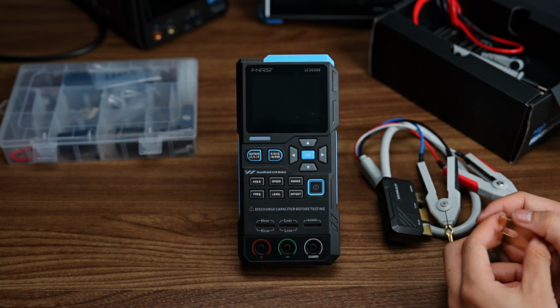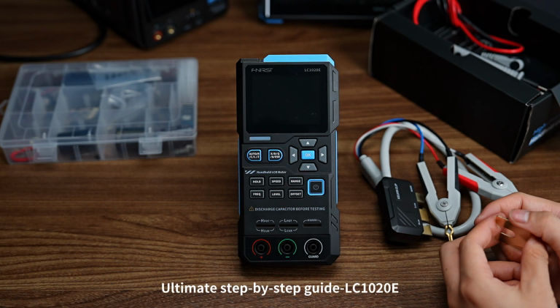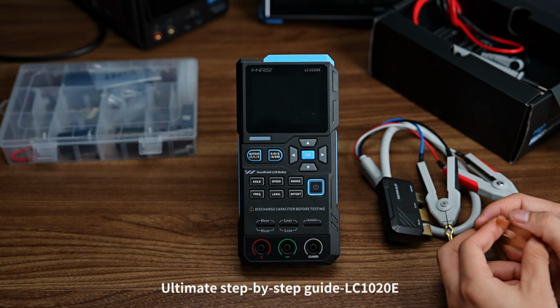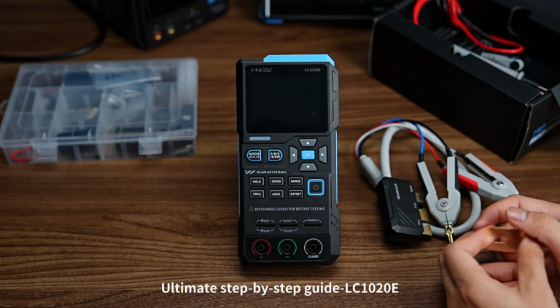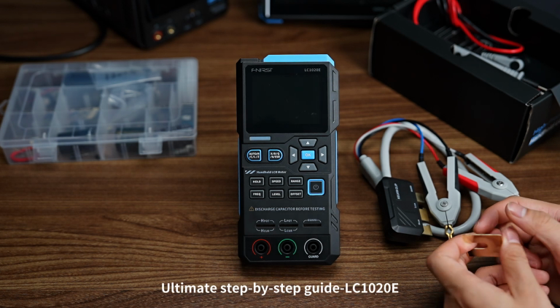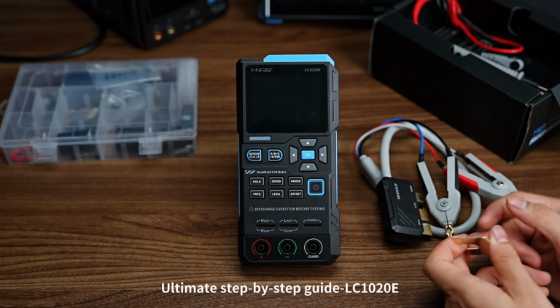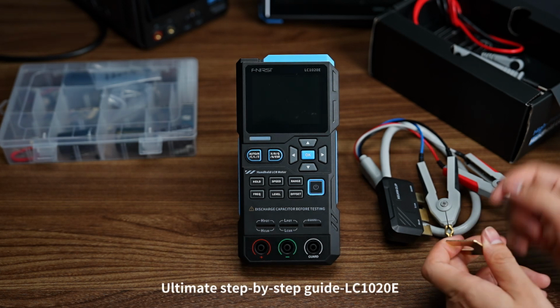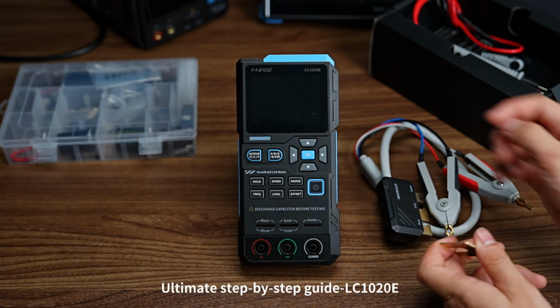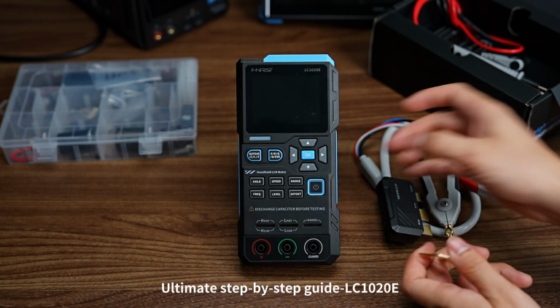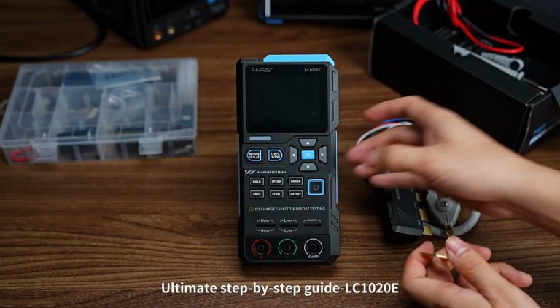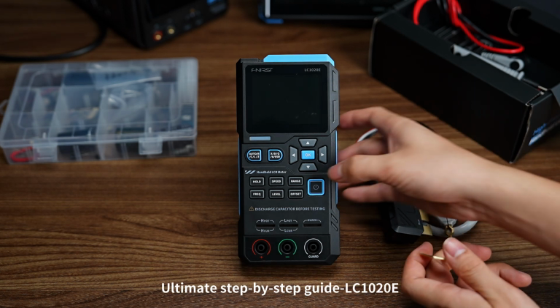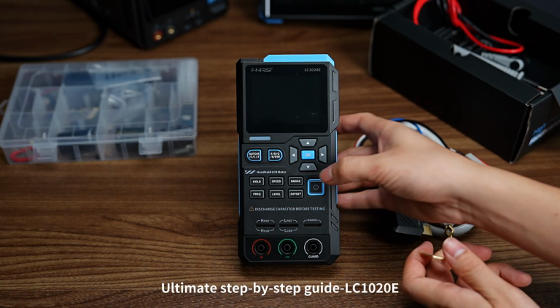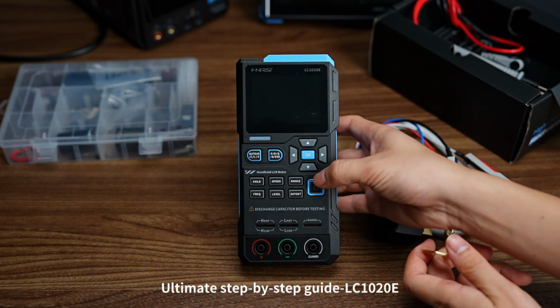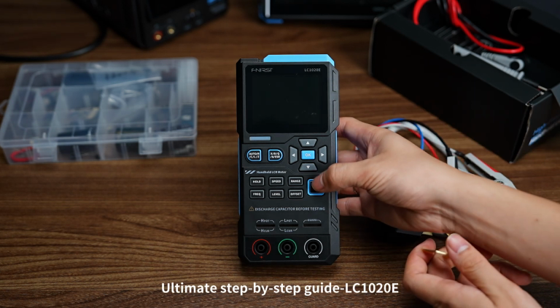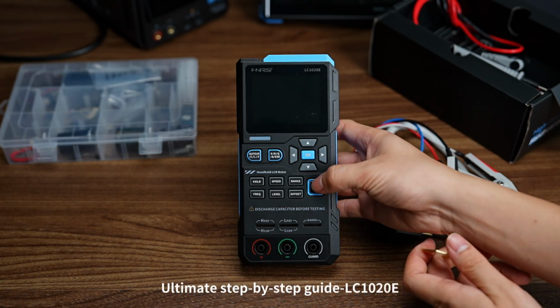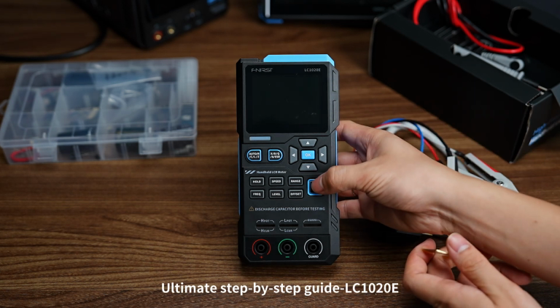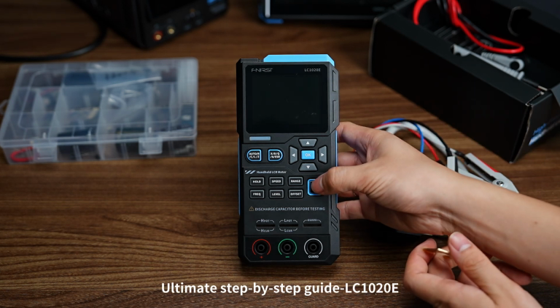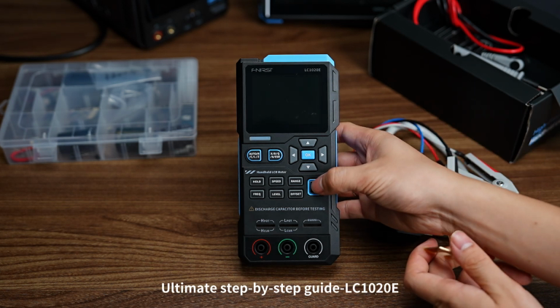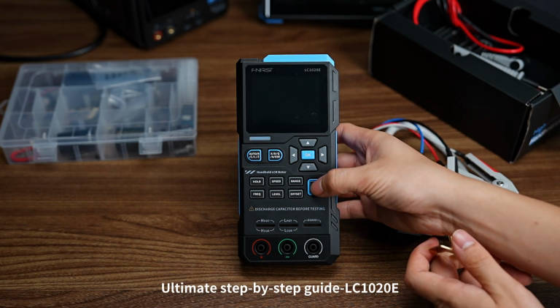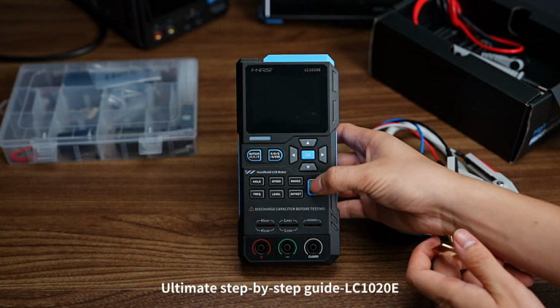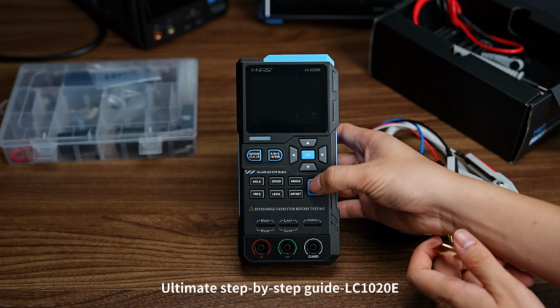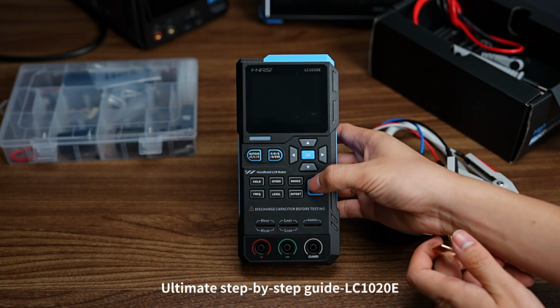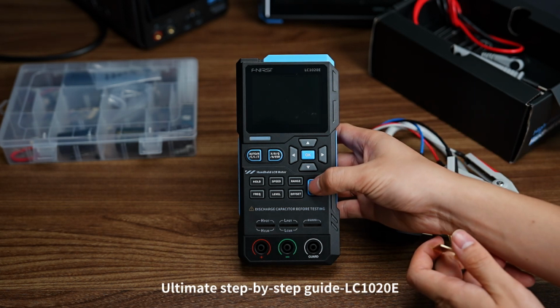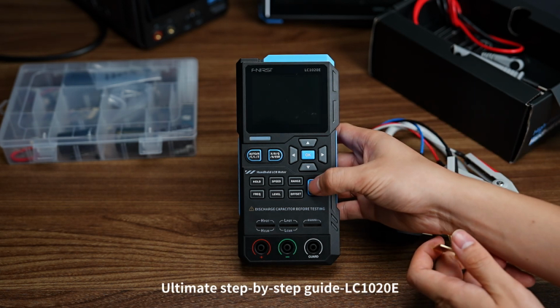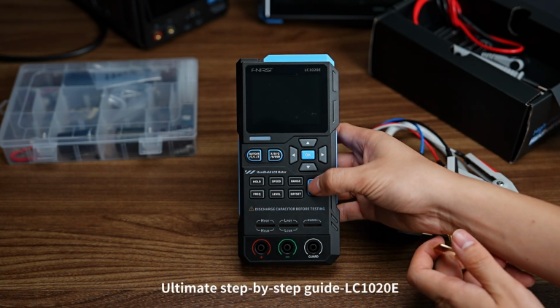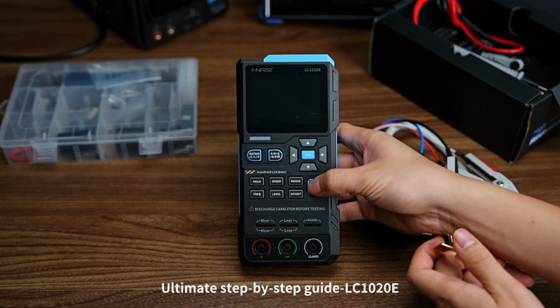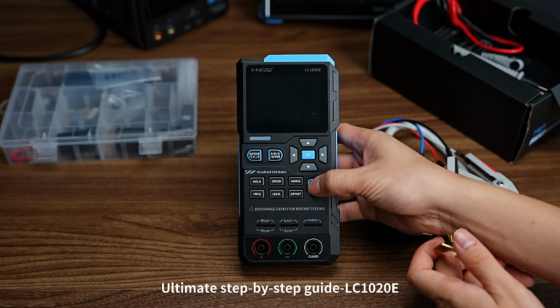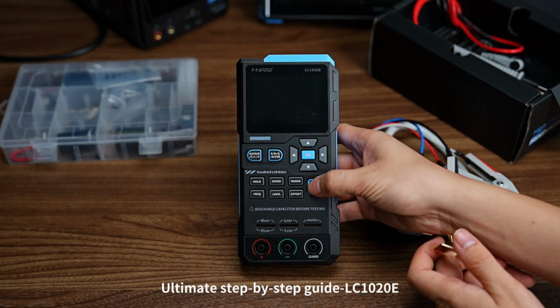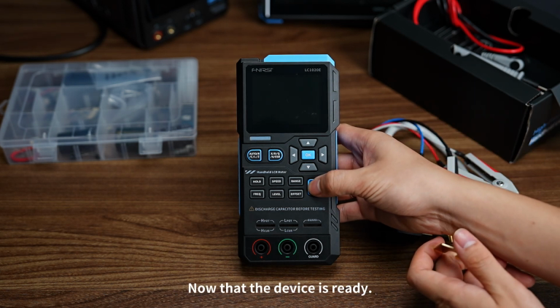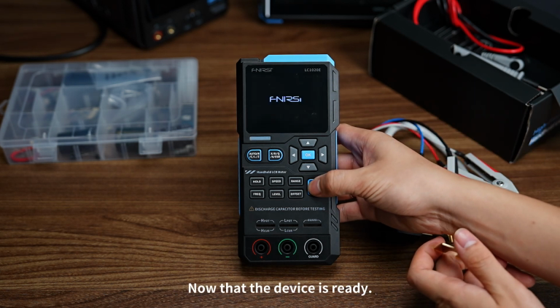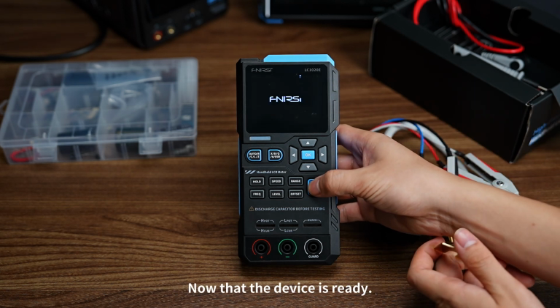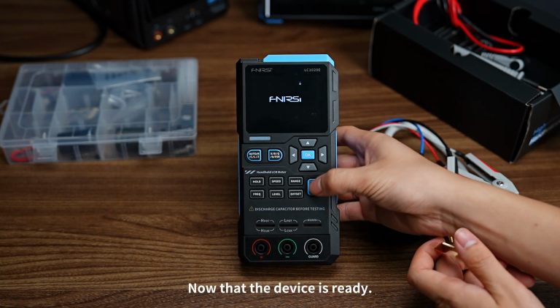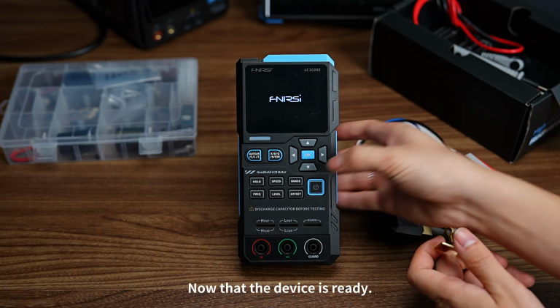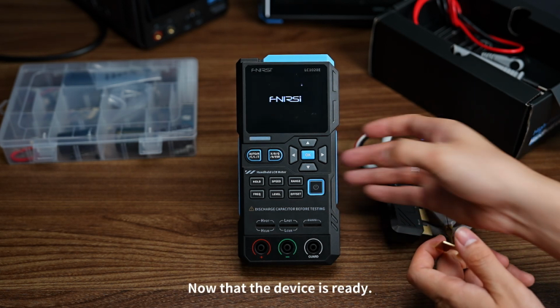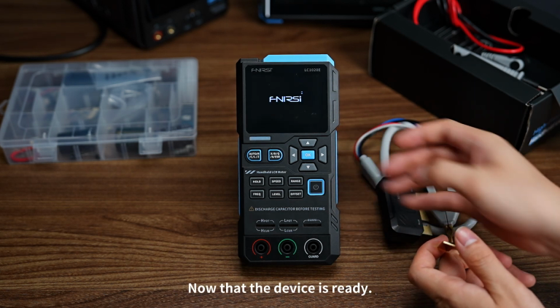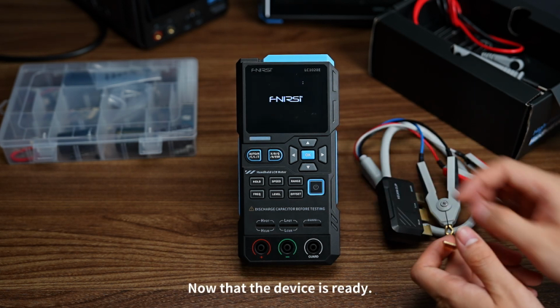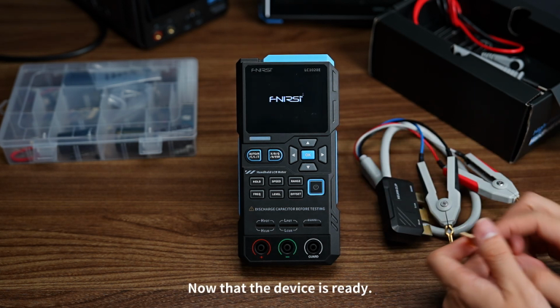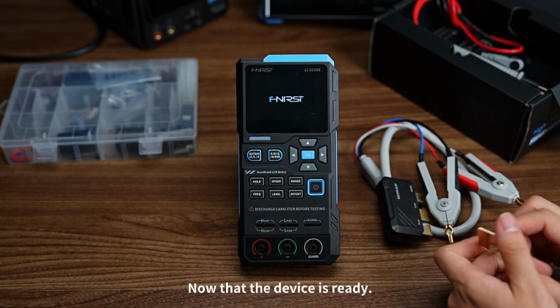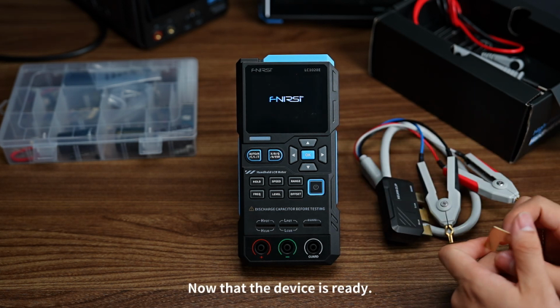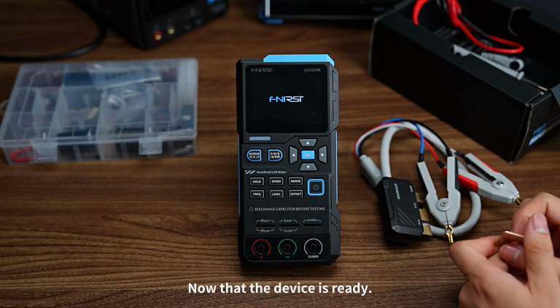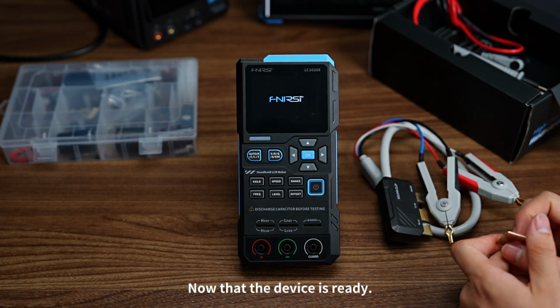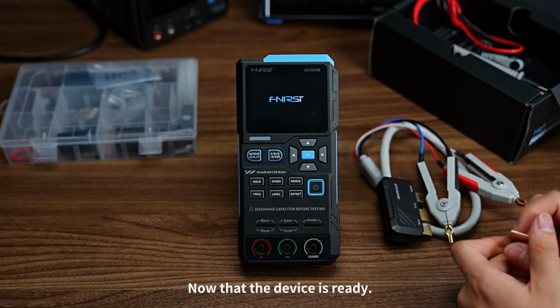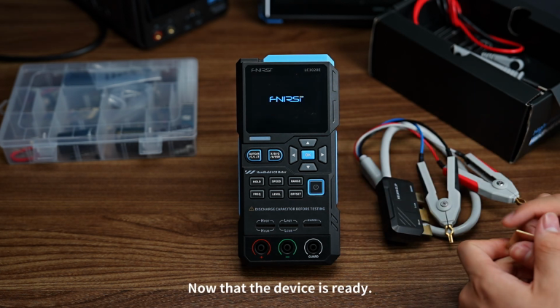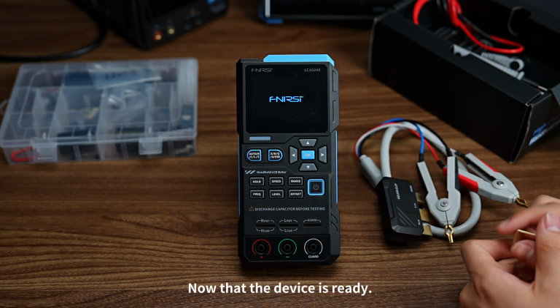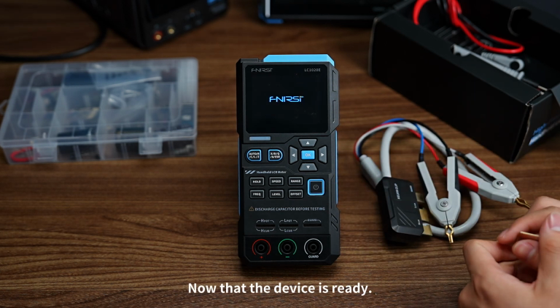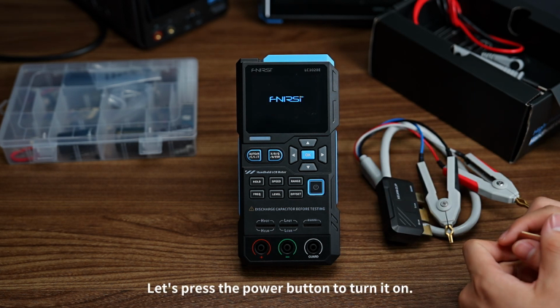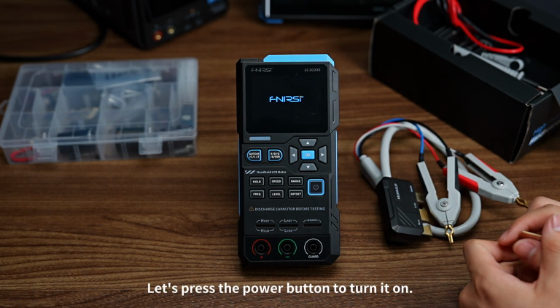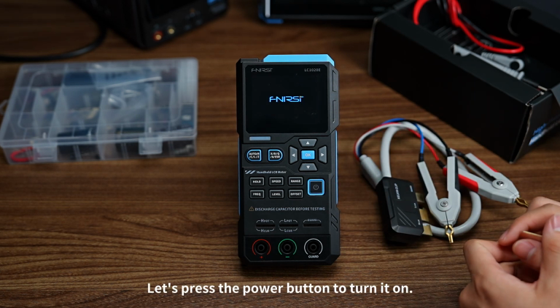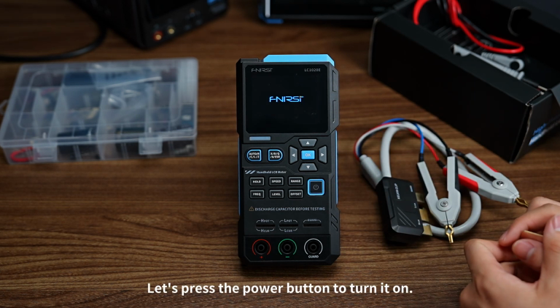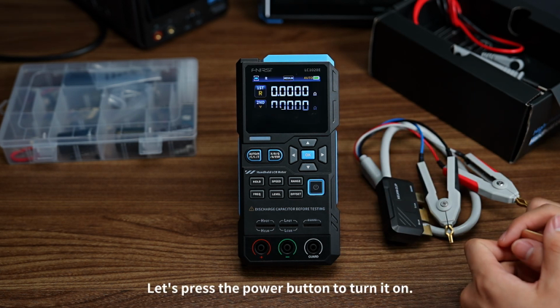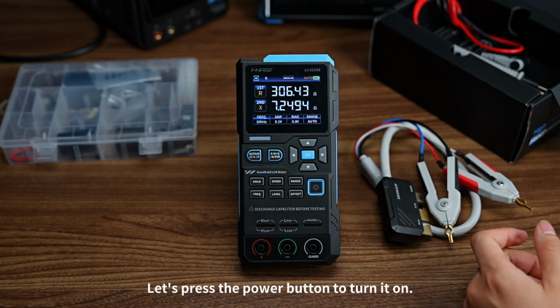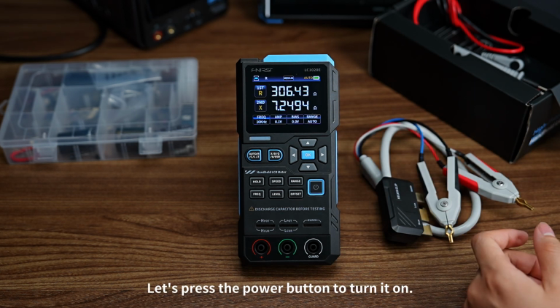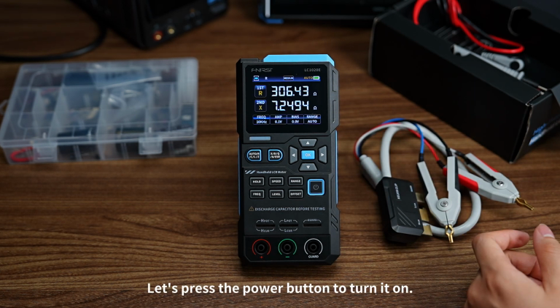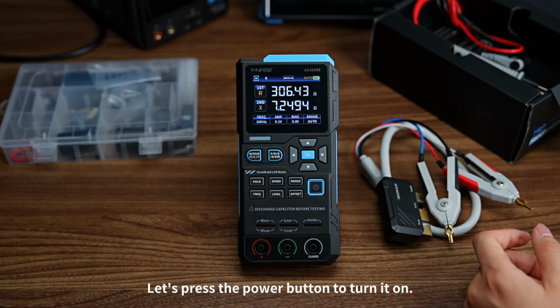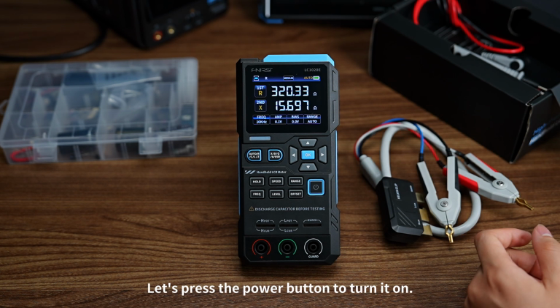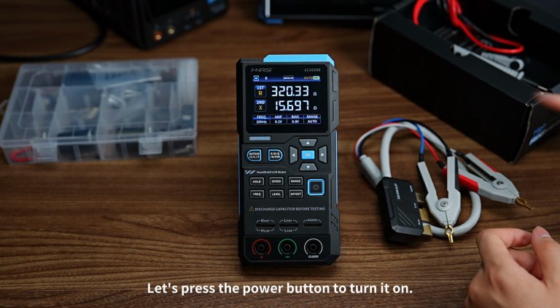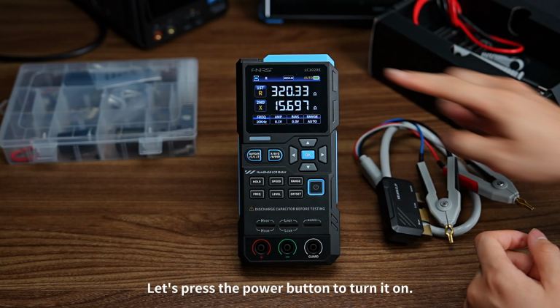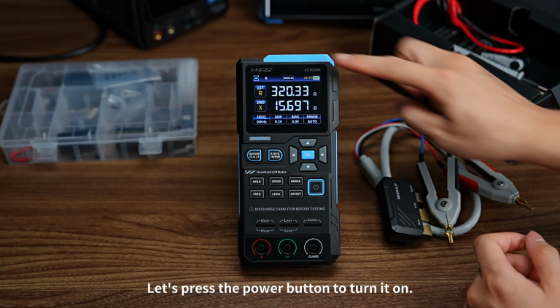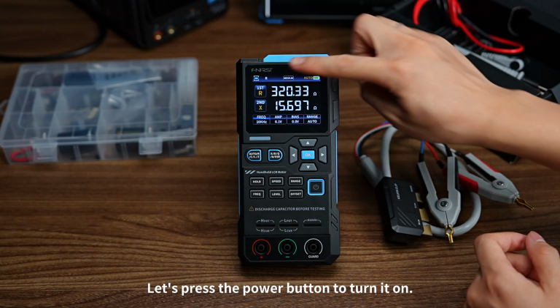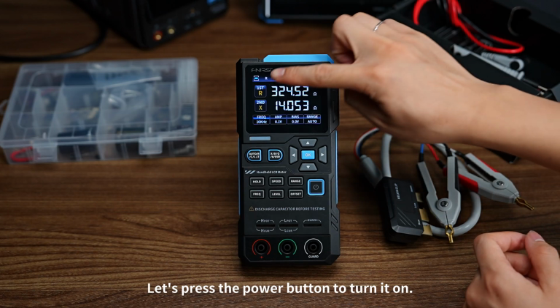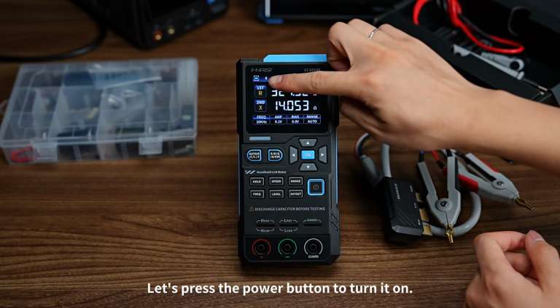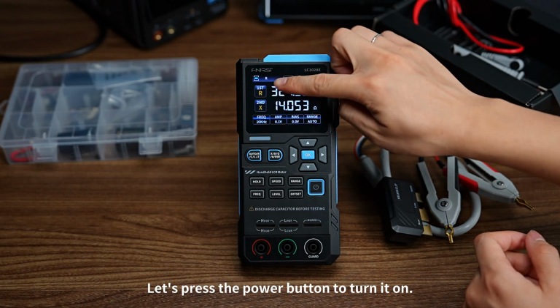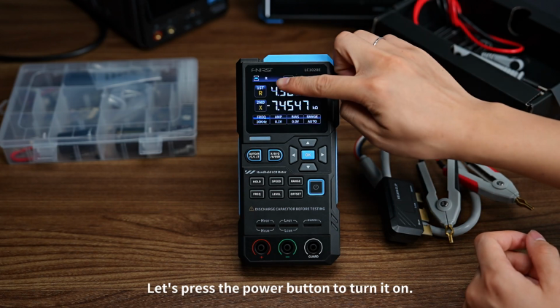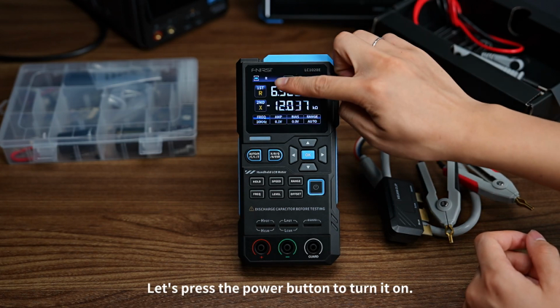Ultimate step-by-step guide for the LC1020E. Now that the device is ready, let's press the power button to turn it on.